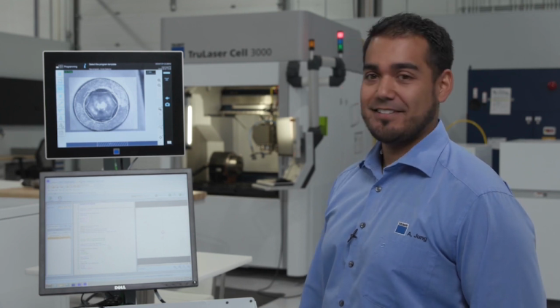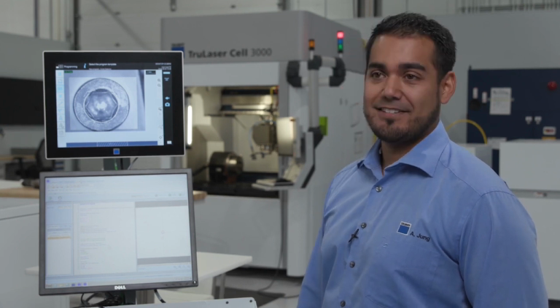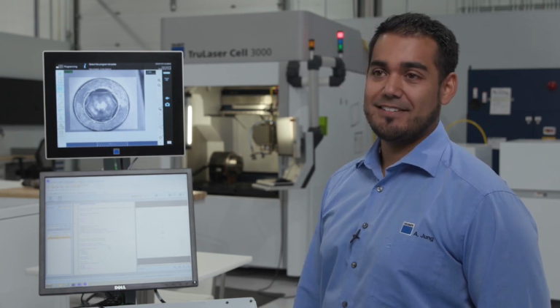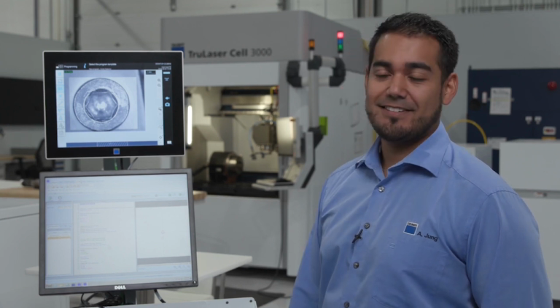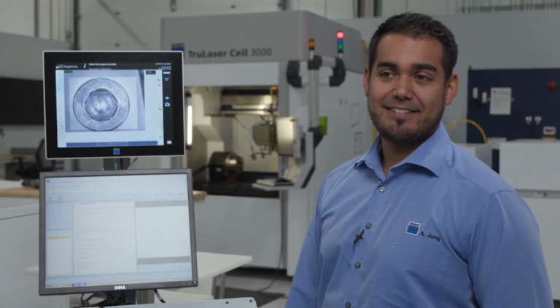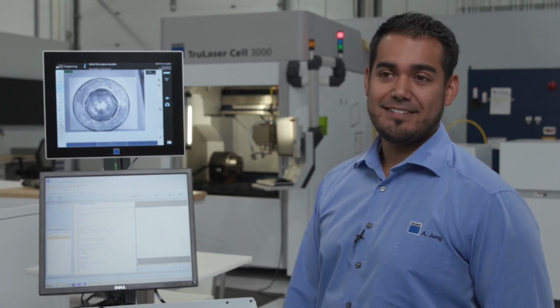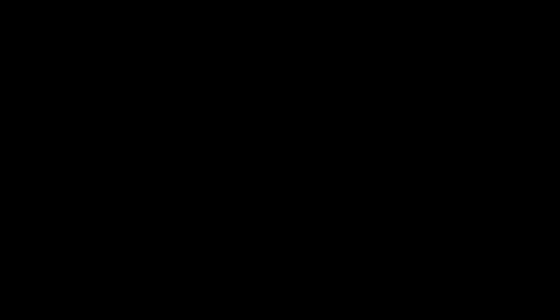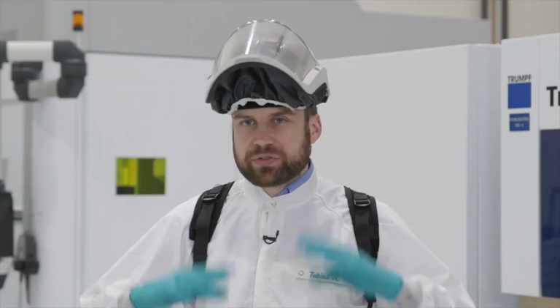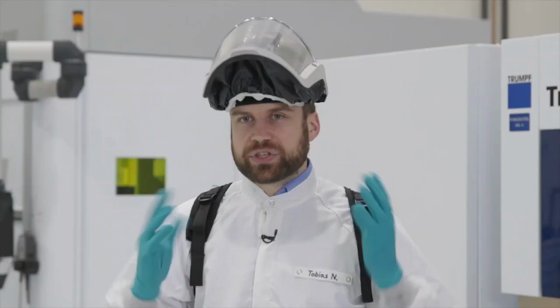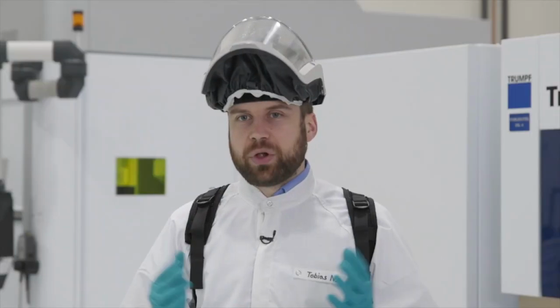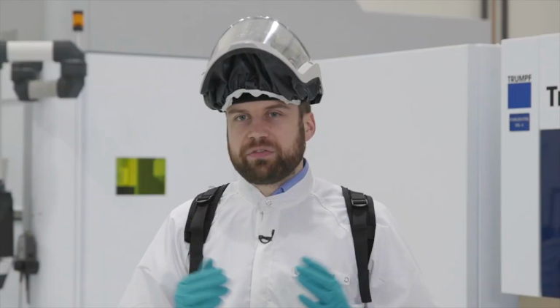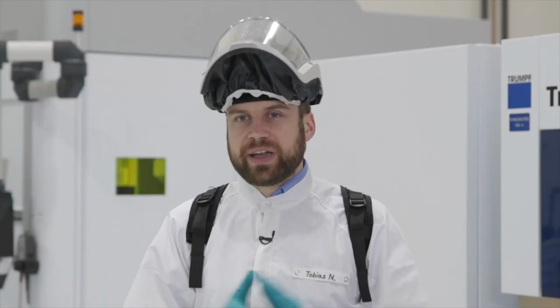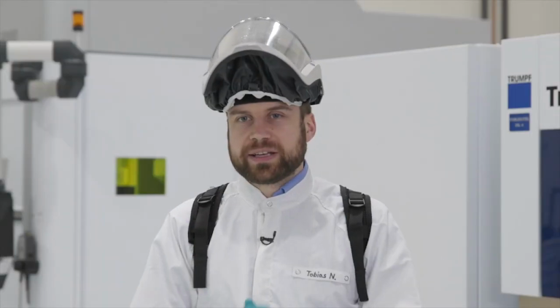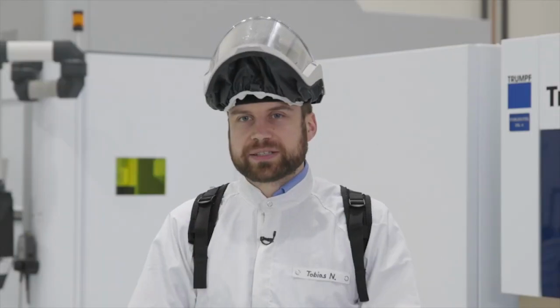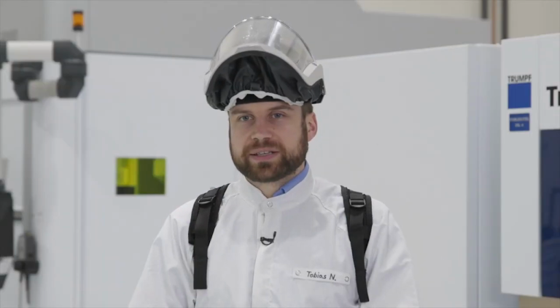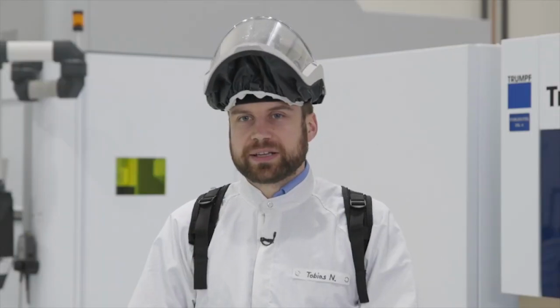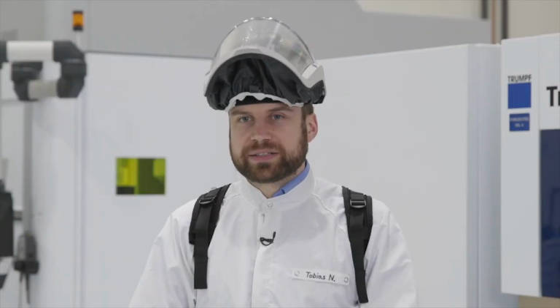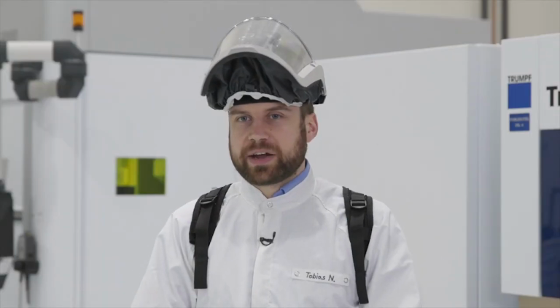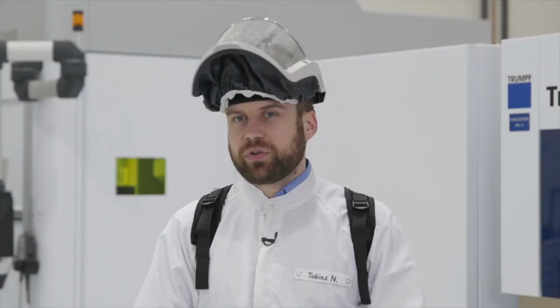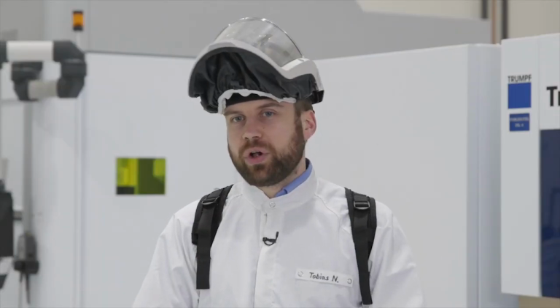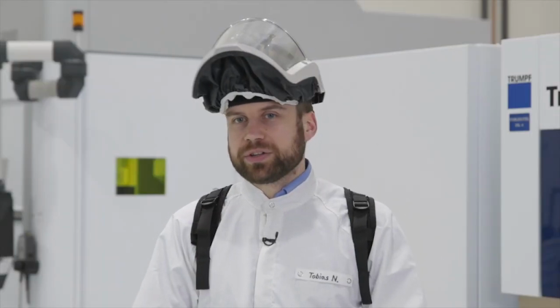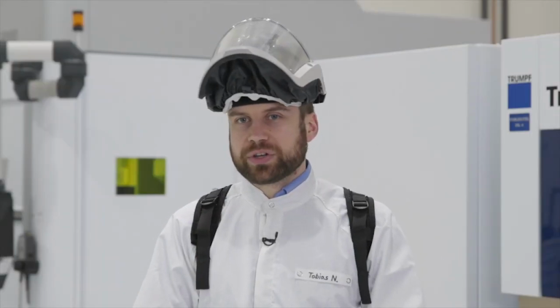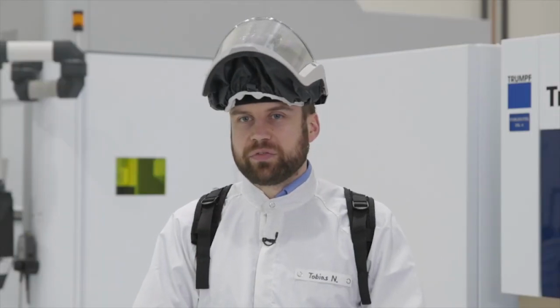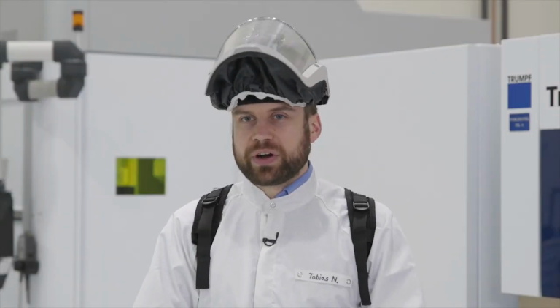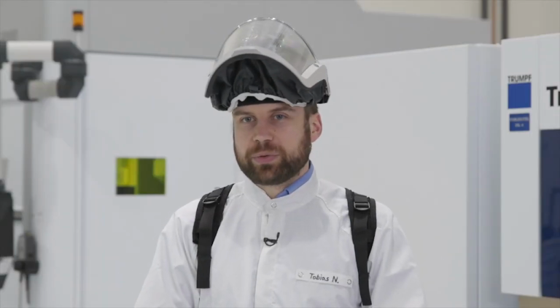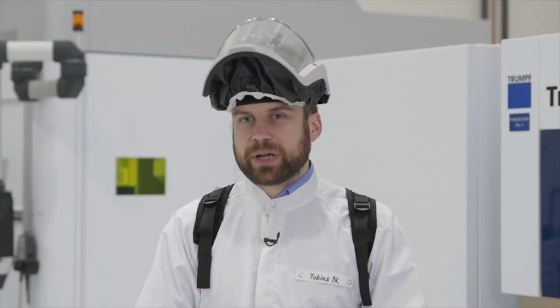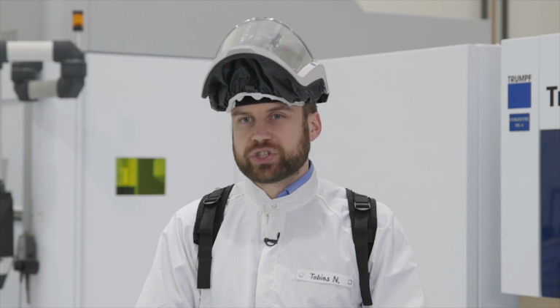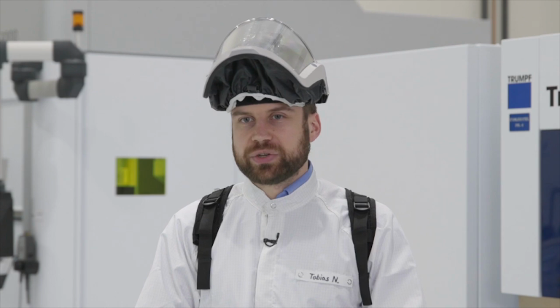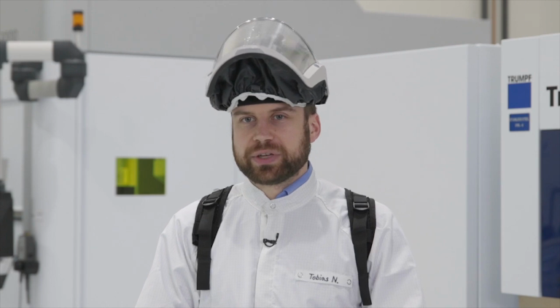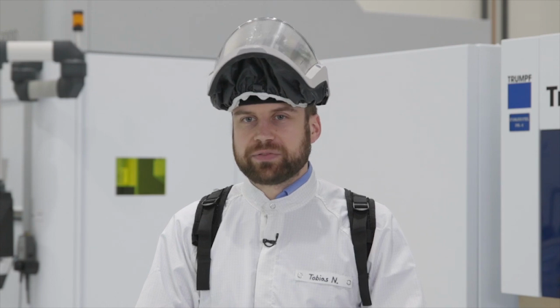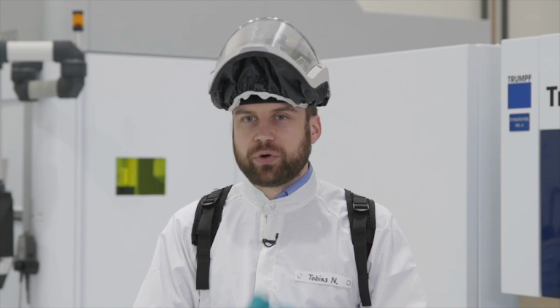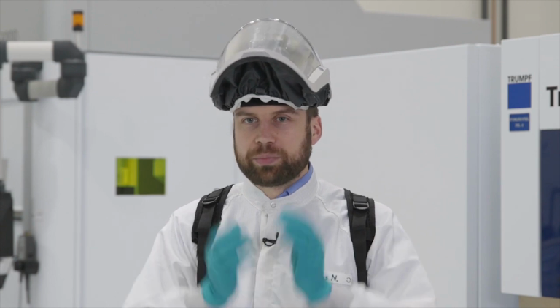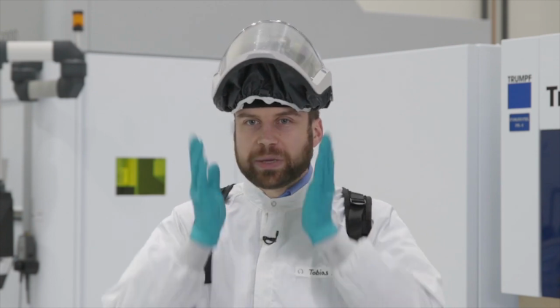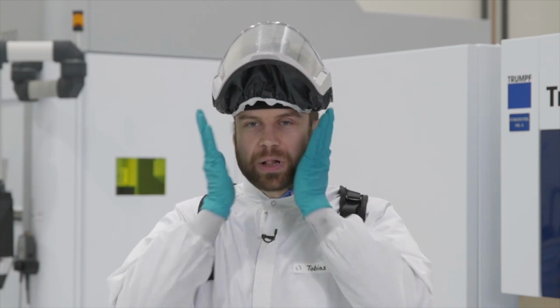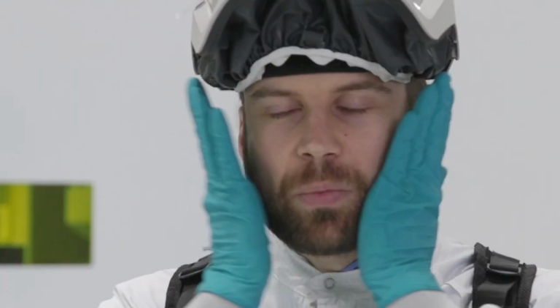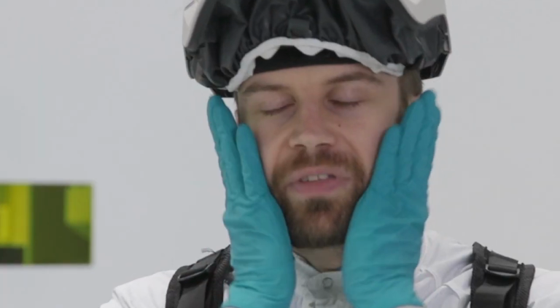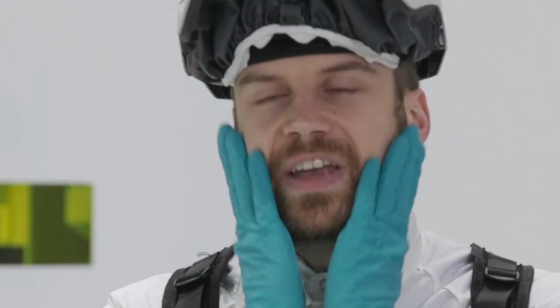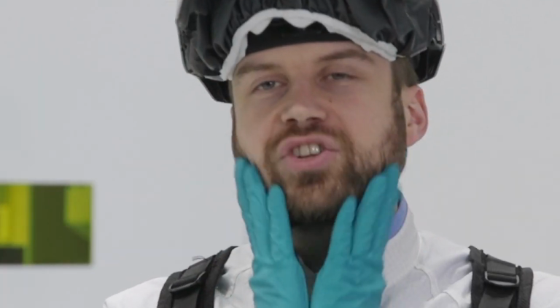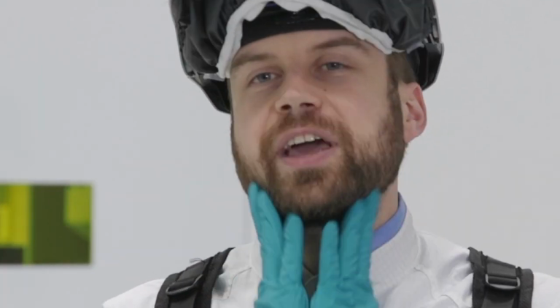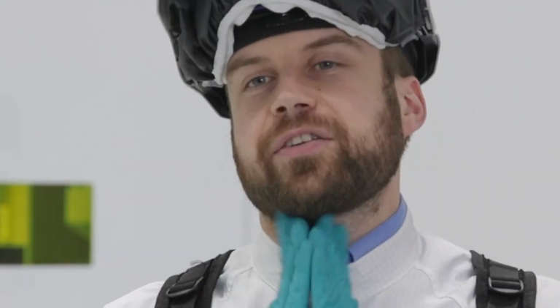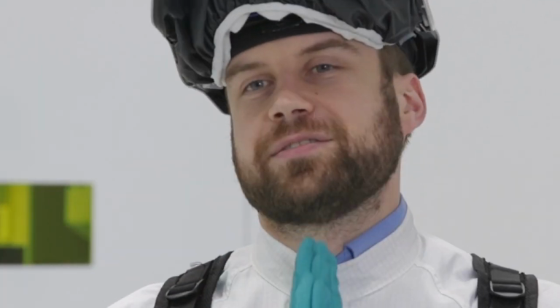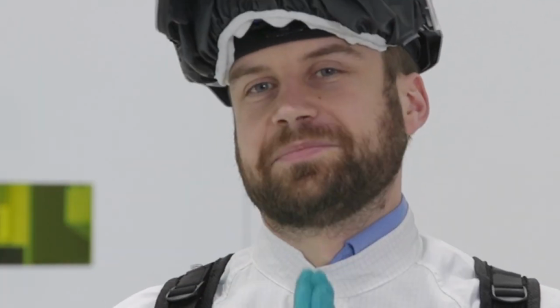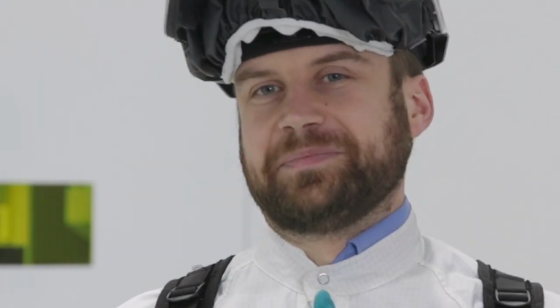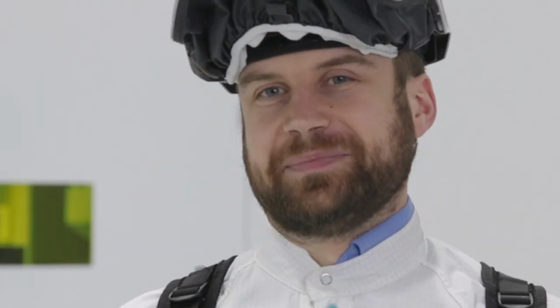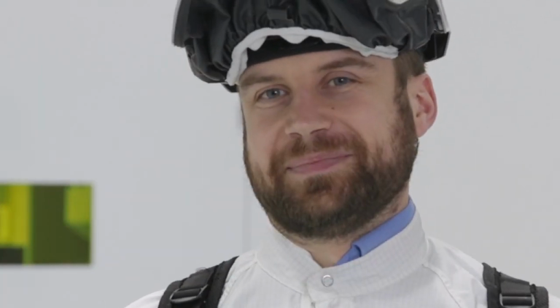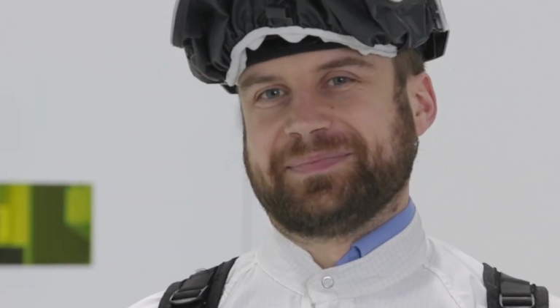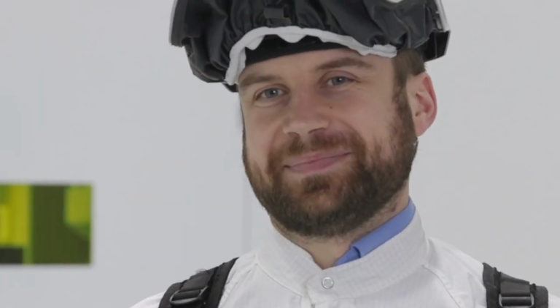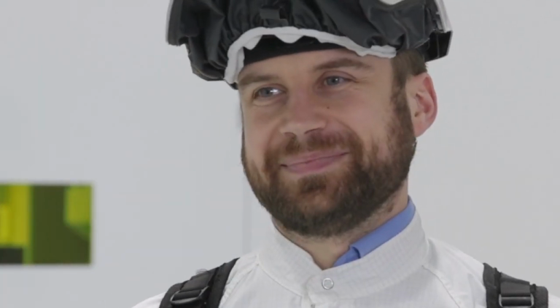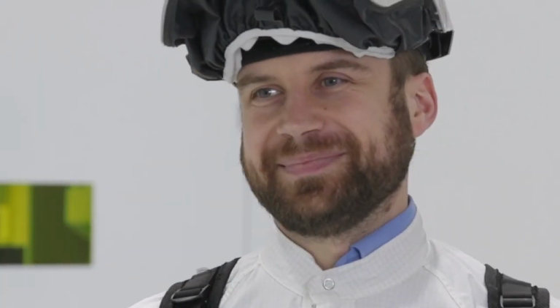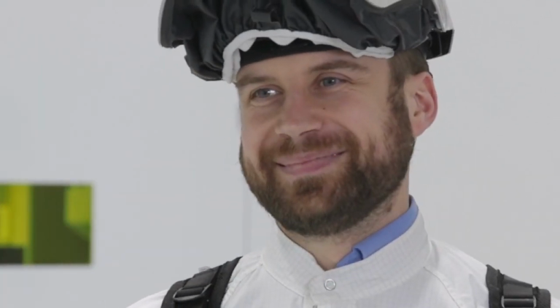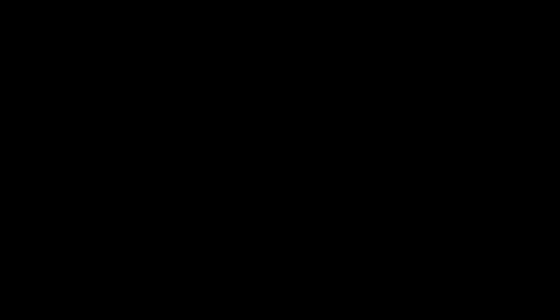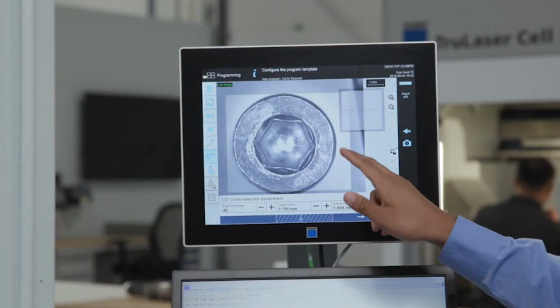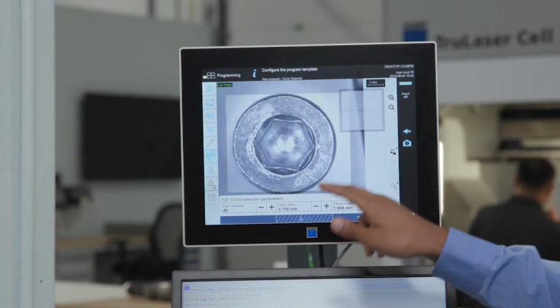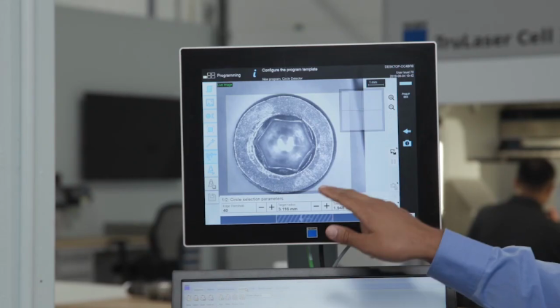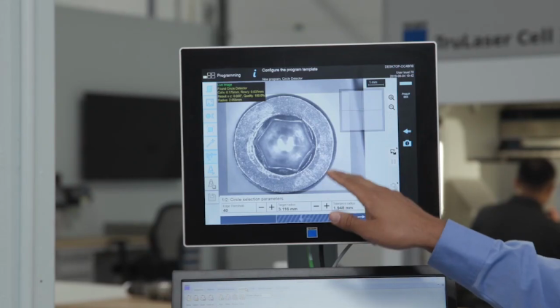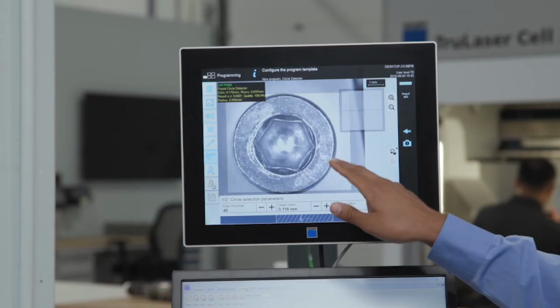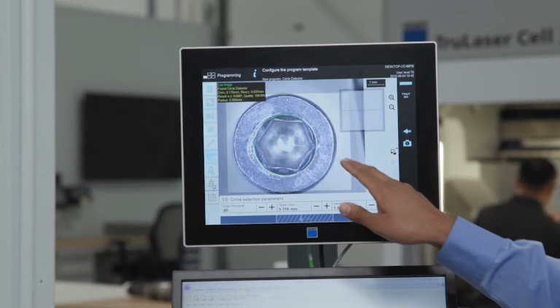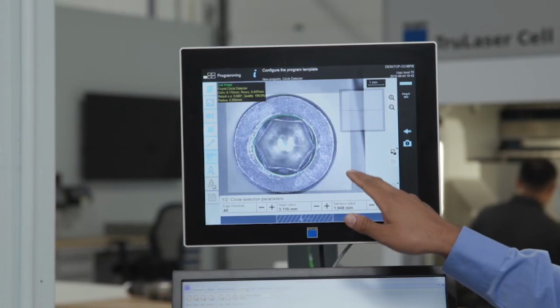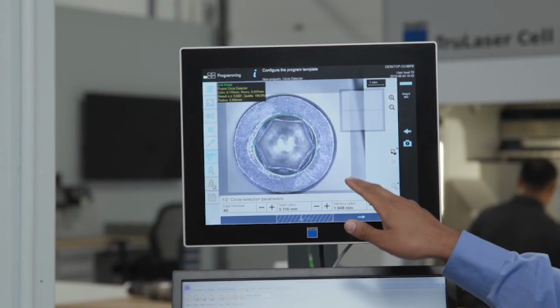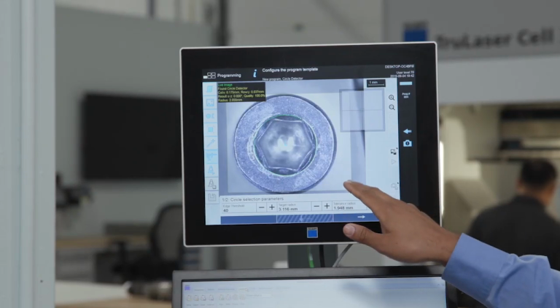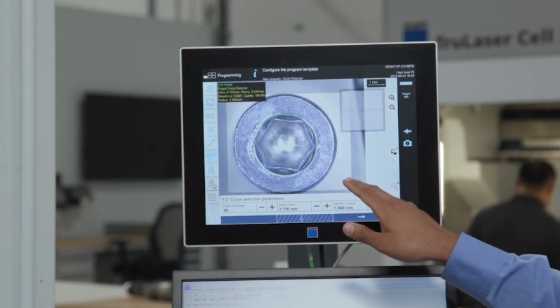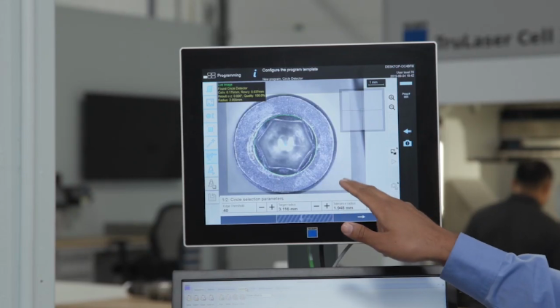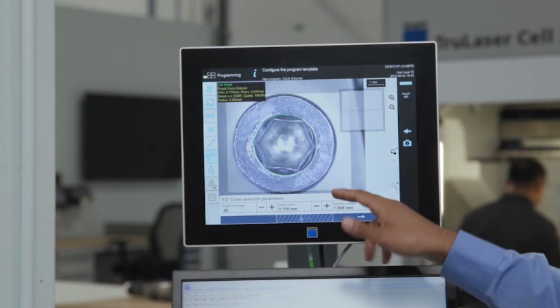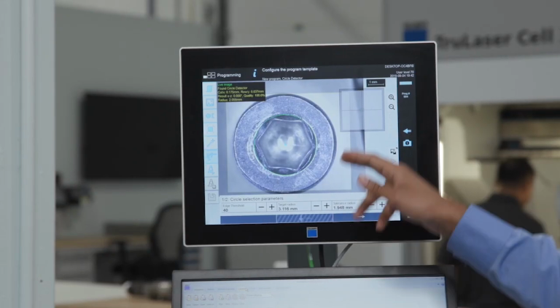It covers your whole face and is therefore also very much suited for people with facial hair. We can apply our size.